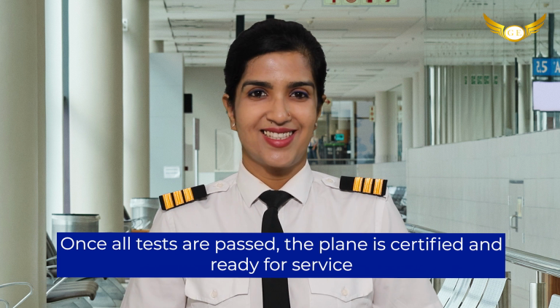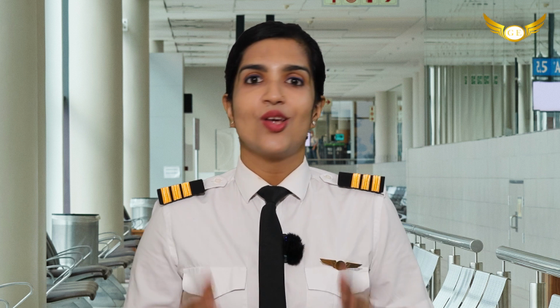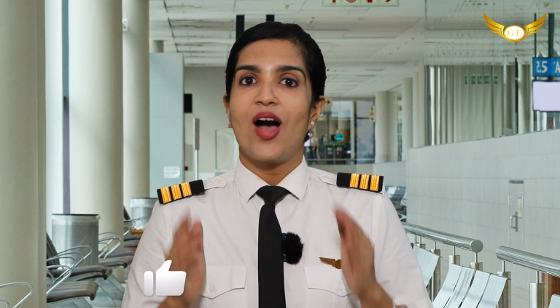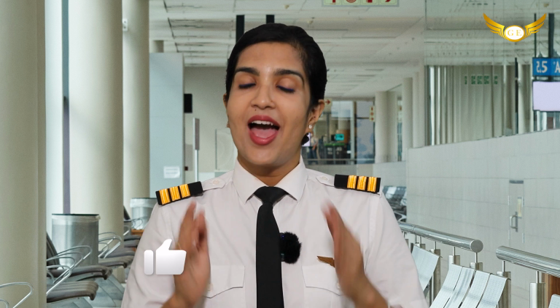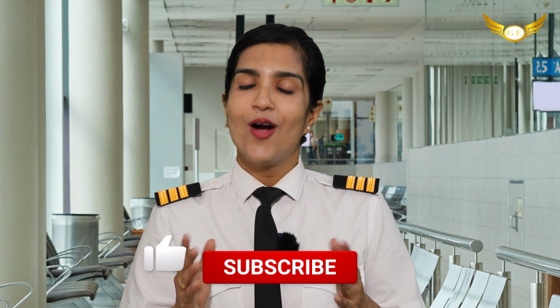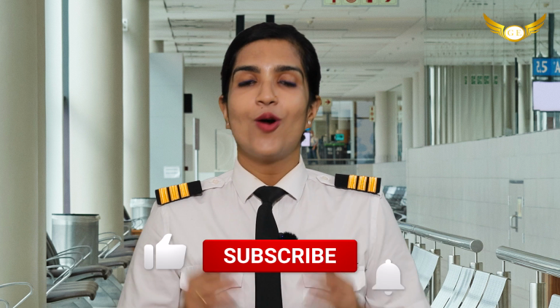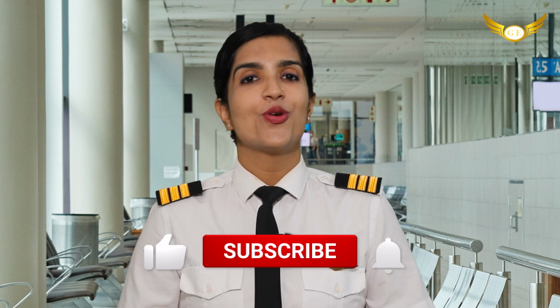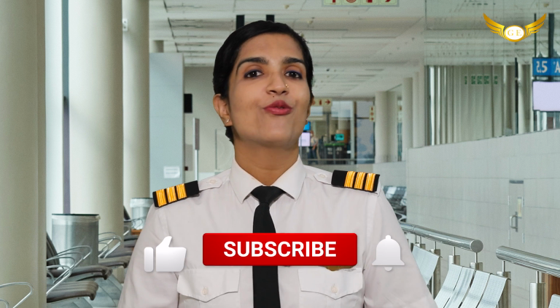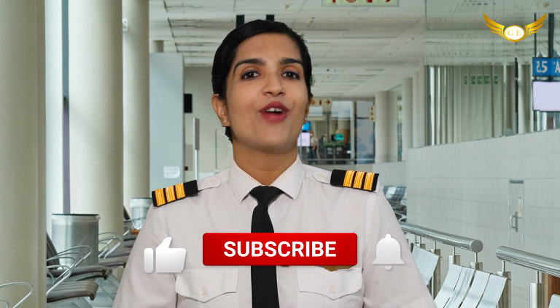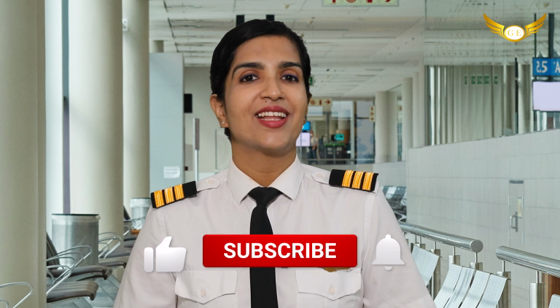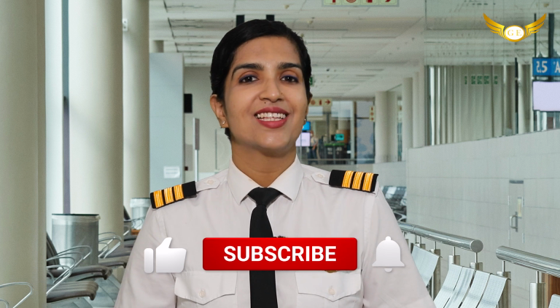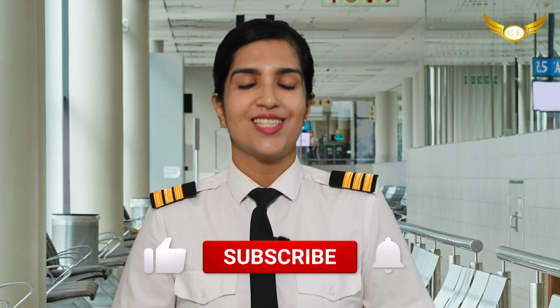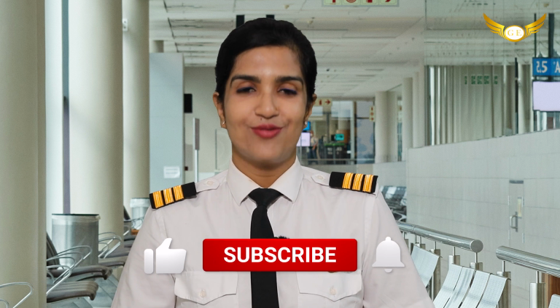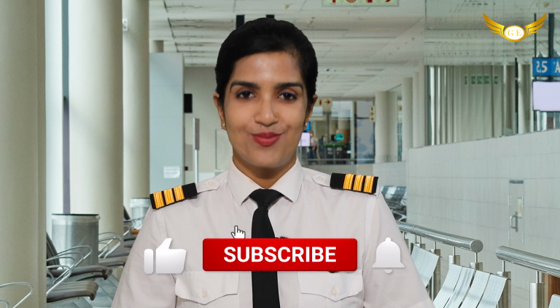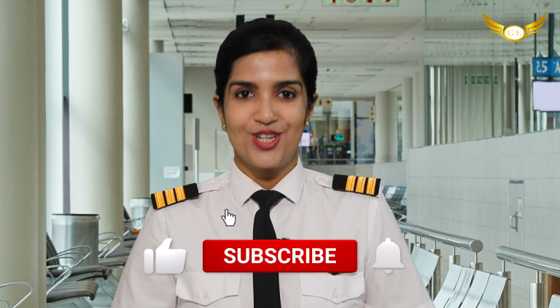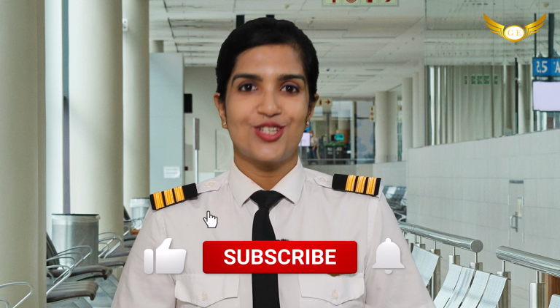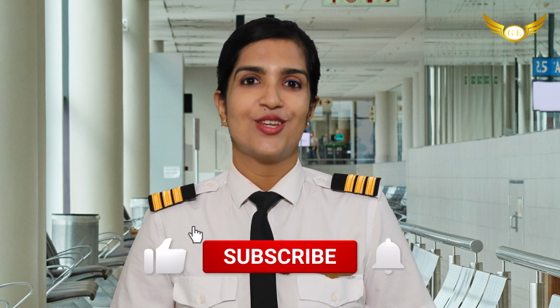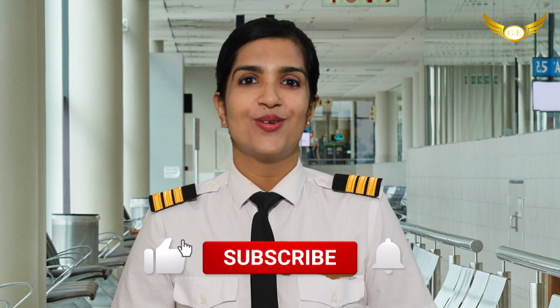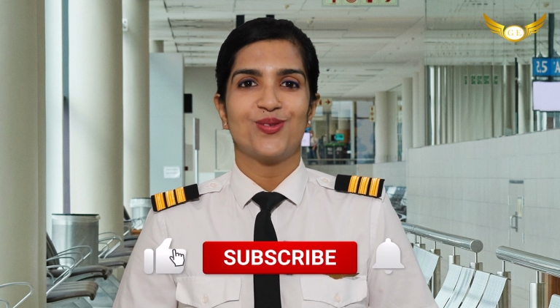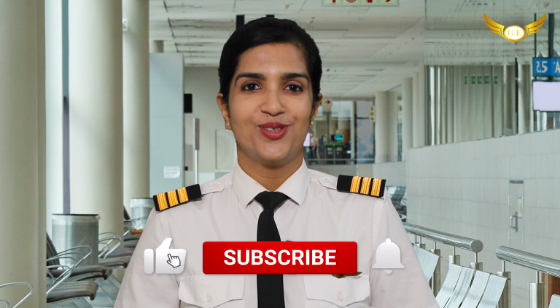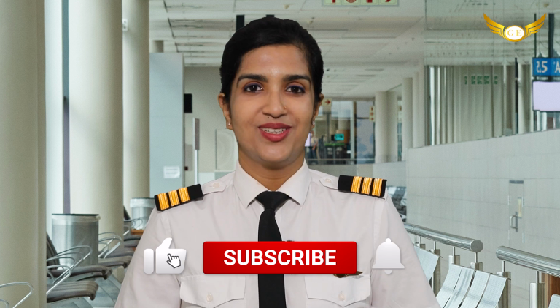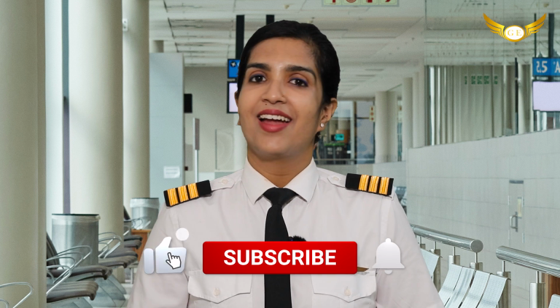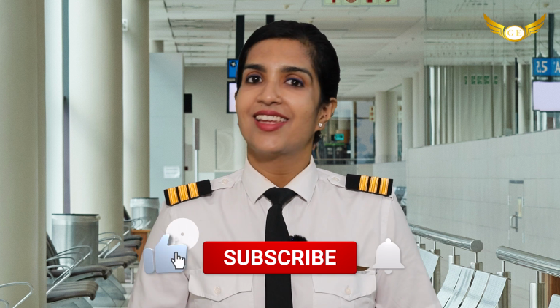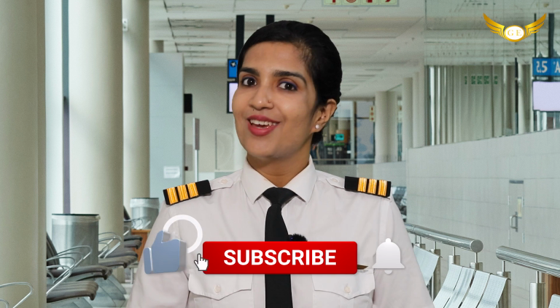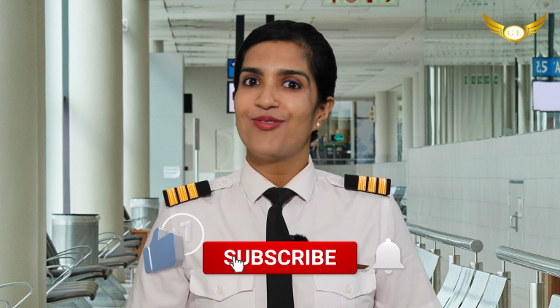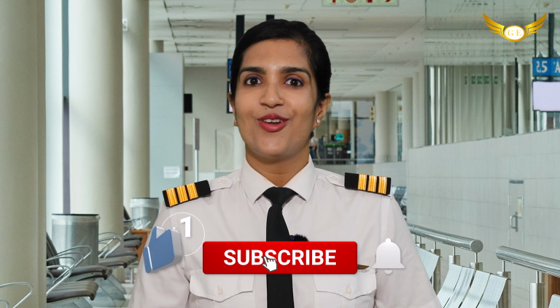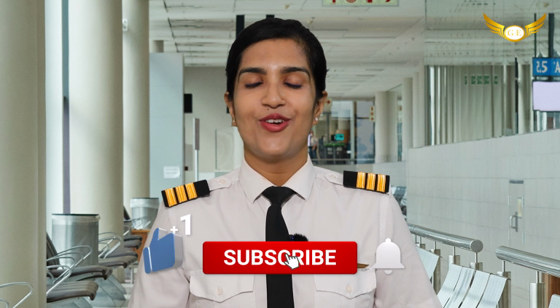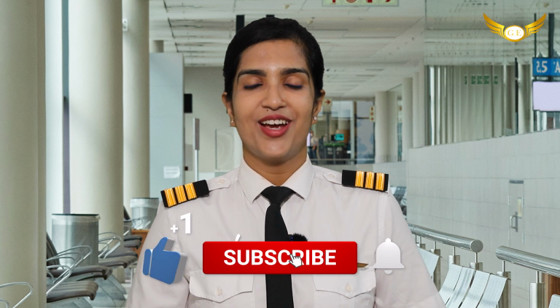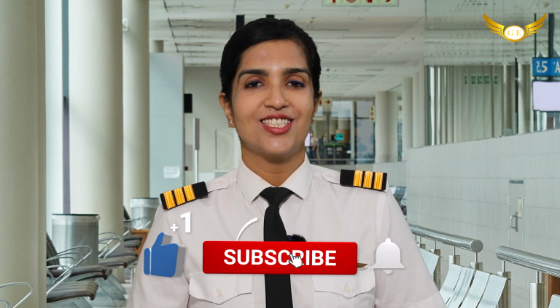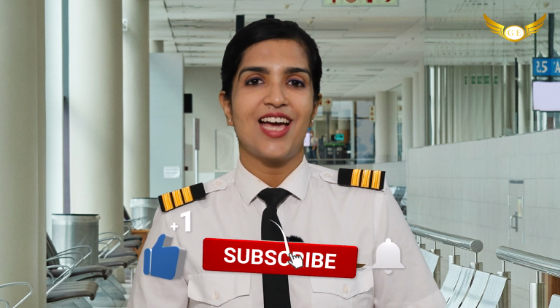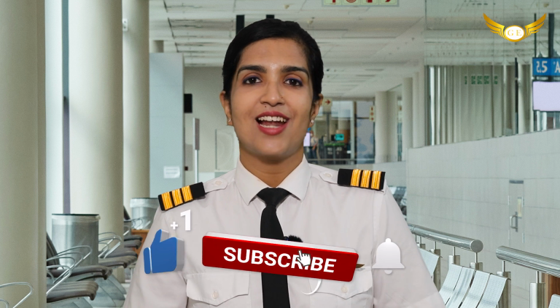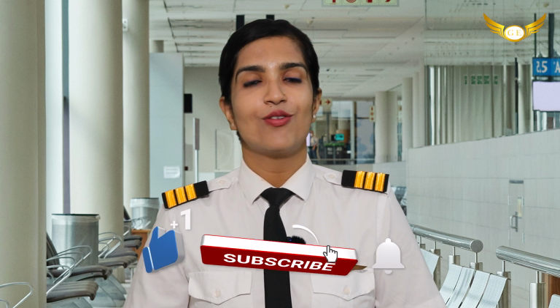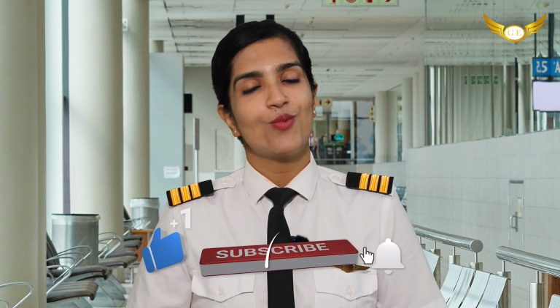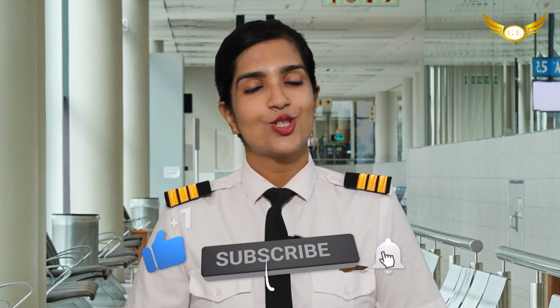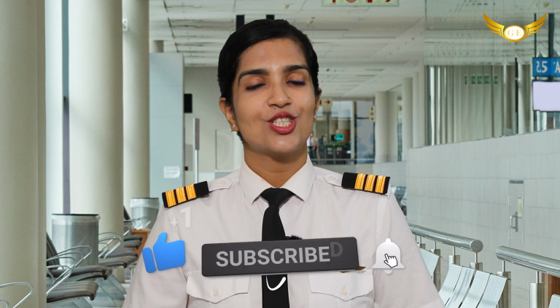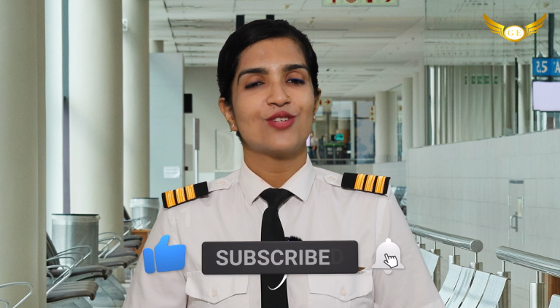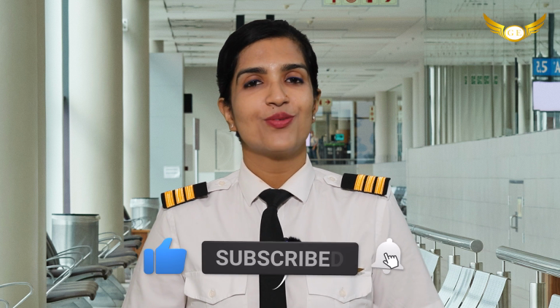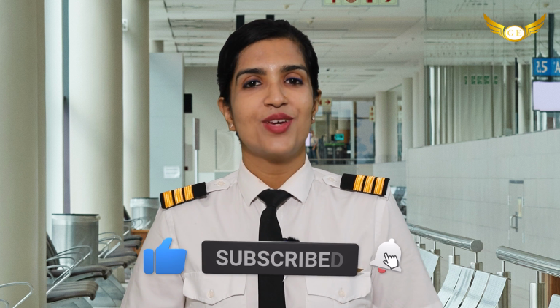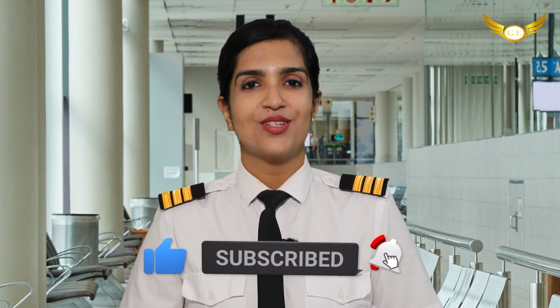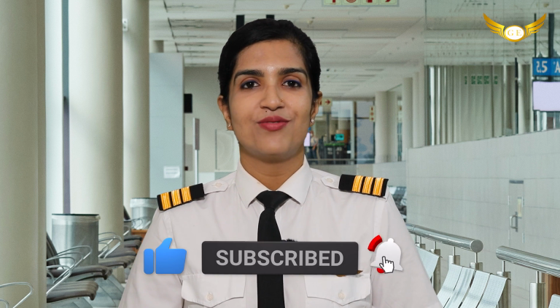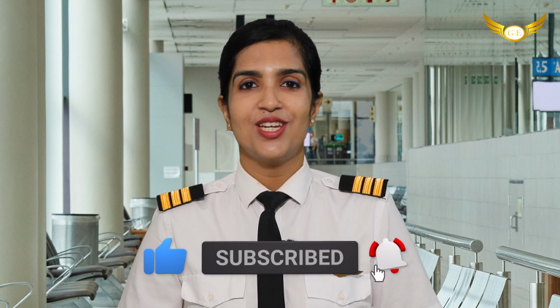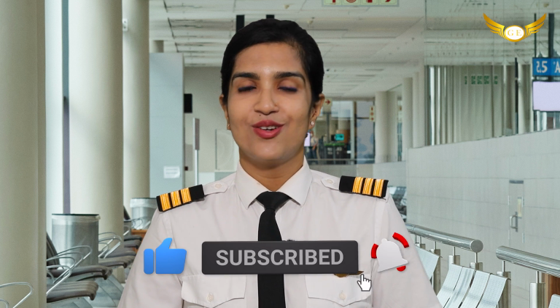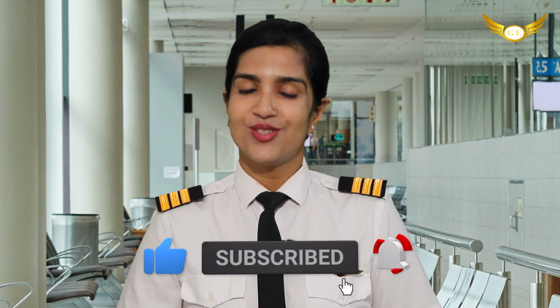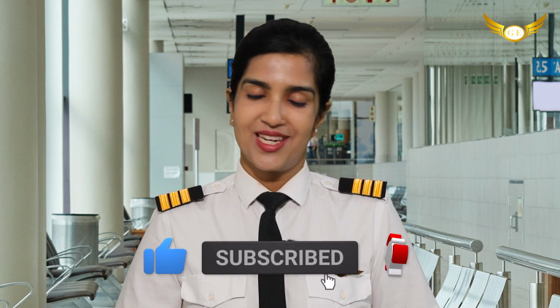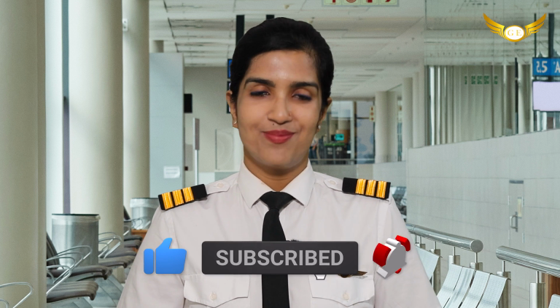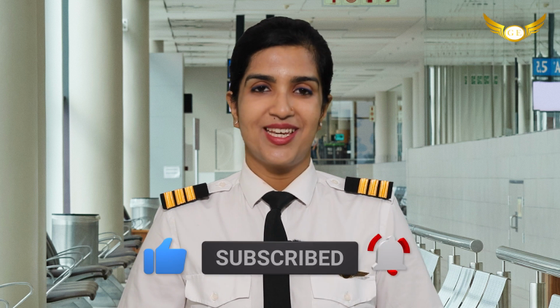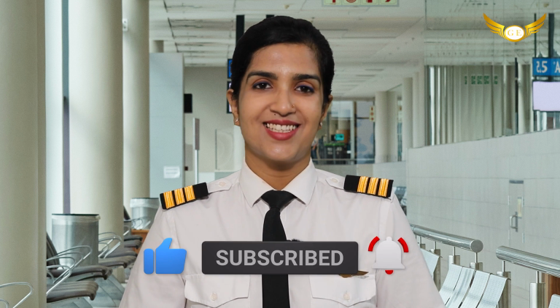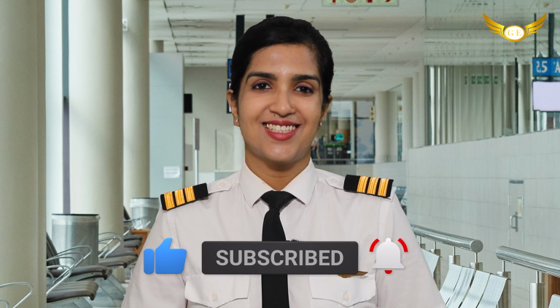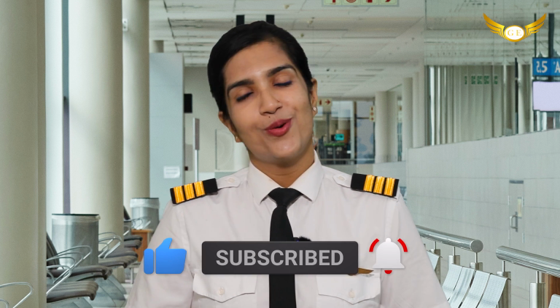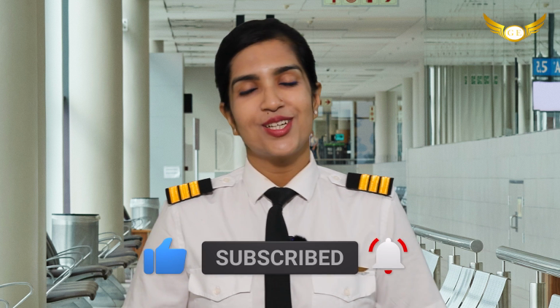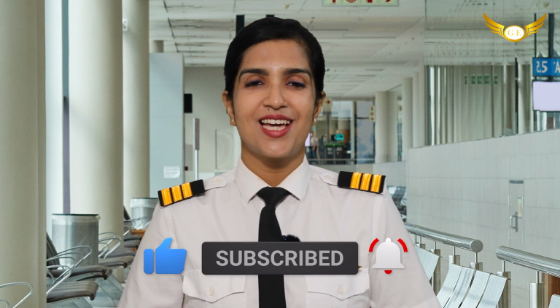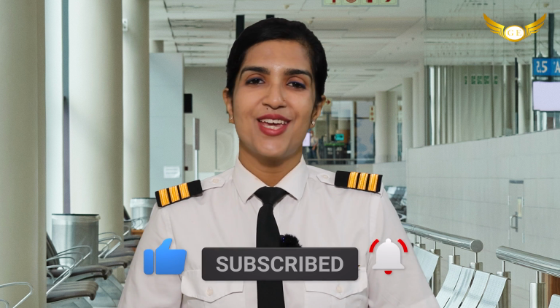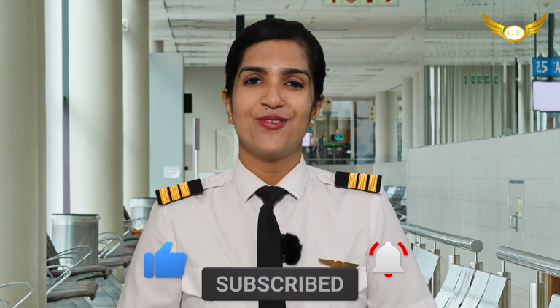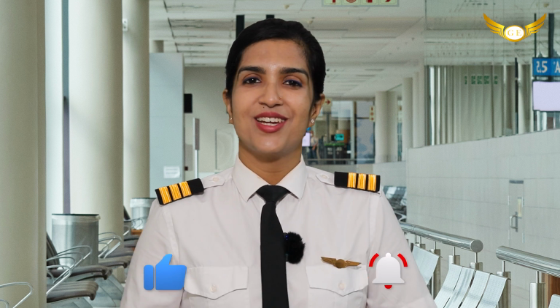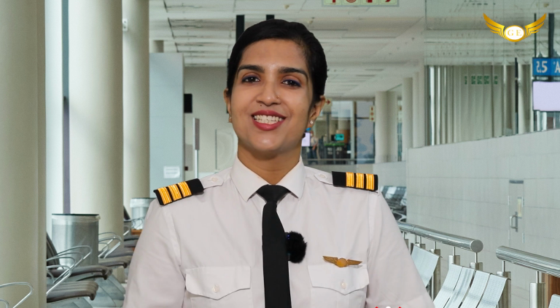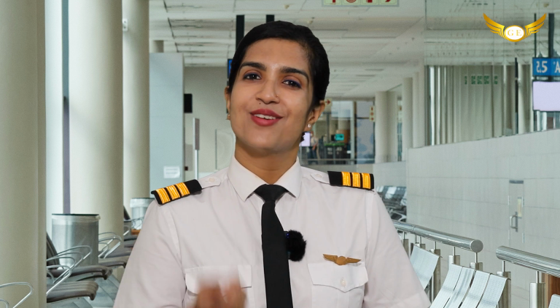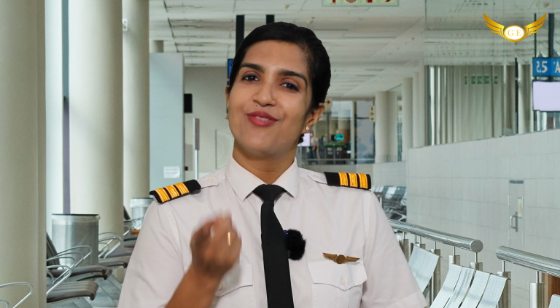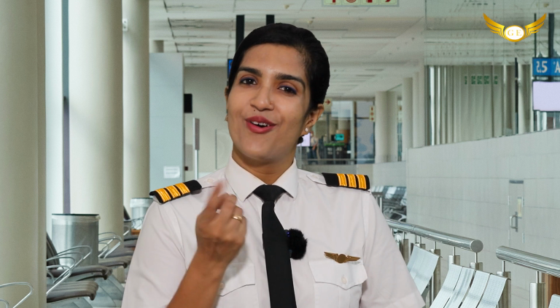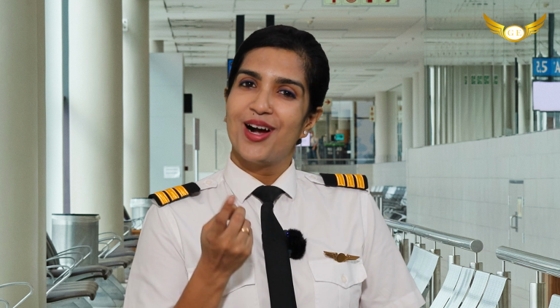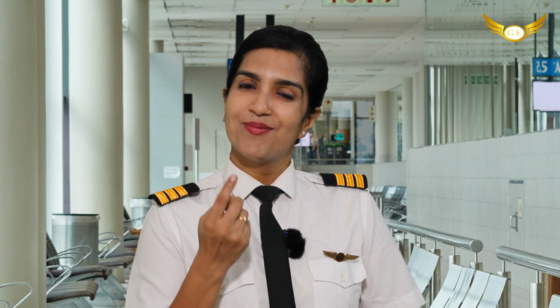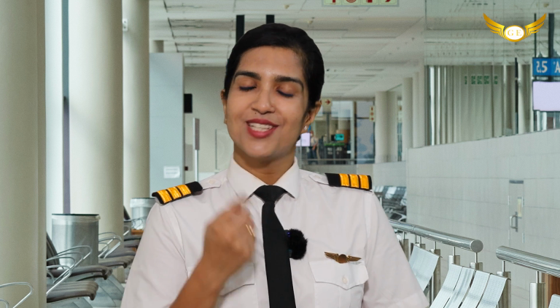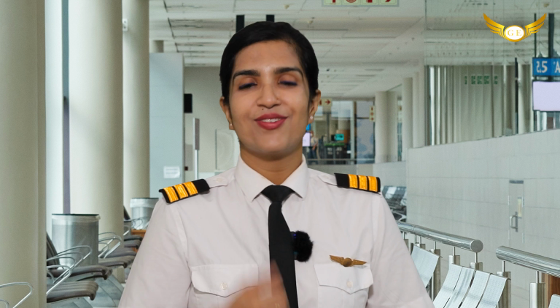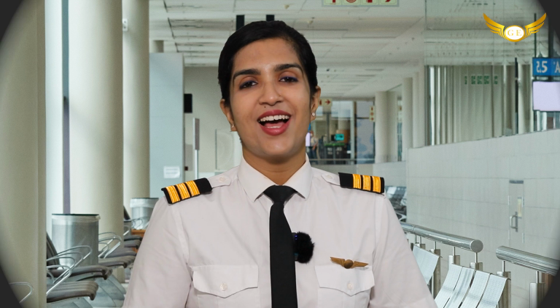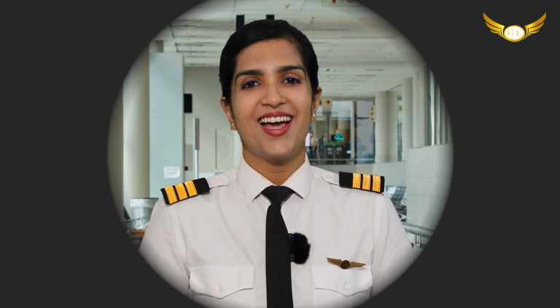I hope you find this information useful and keep following our channel for more such informative videos and updates. What are you waiting for? Come, let's fly.